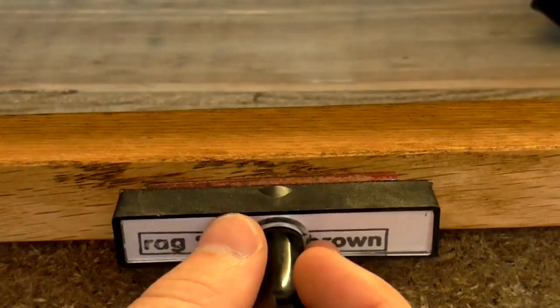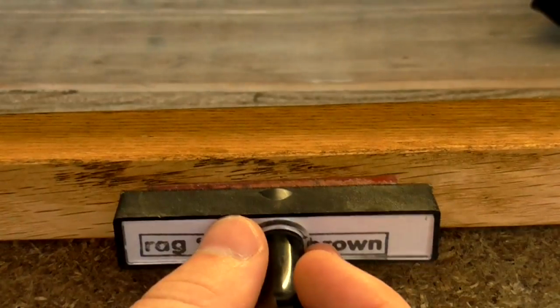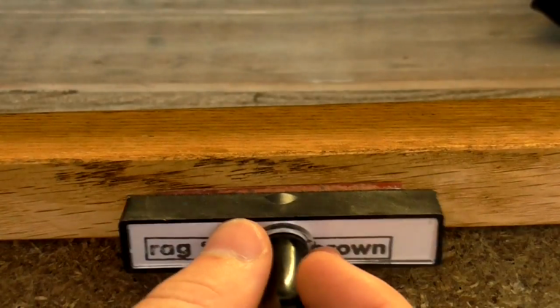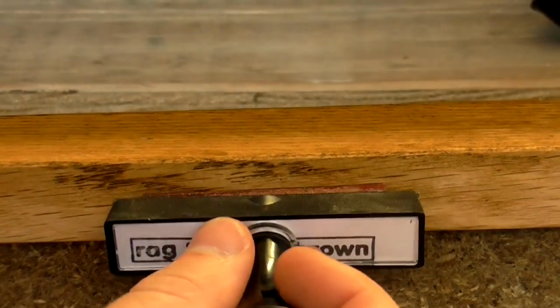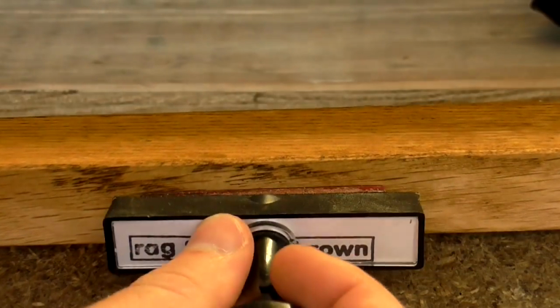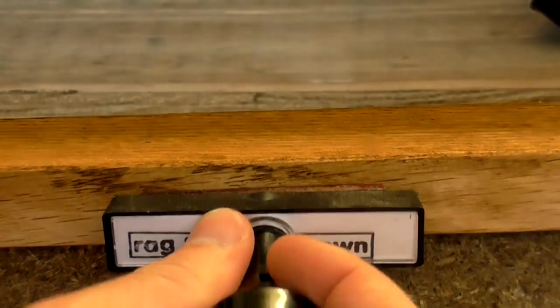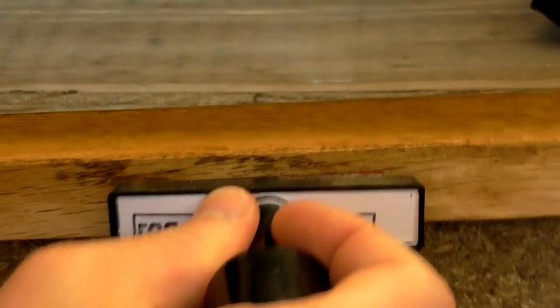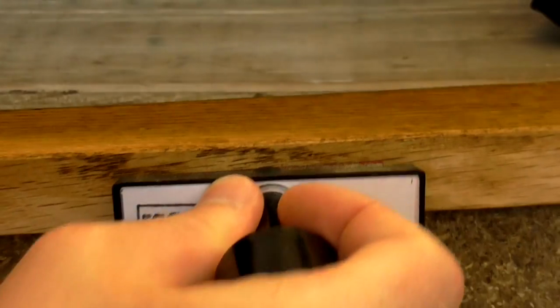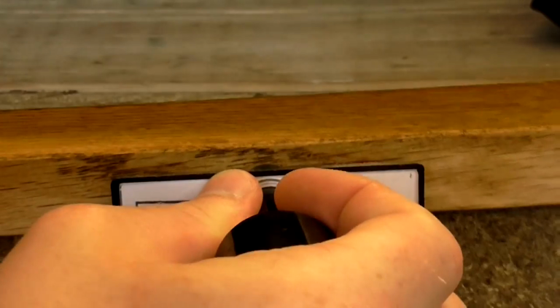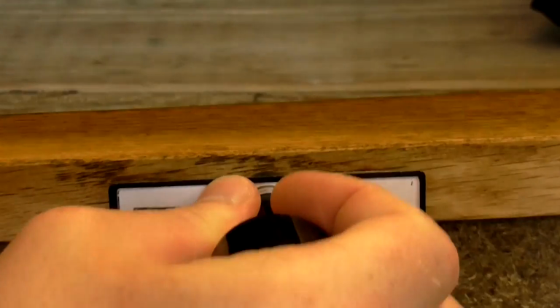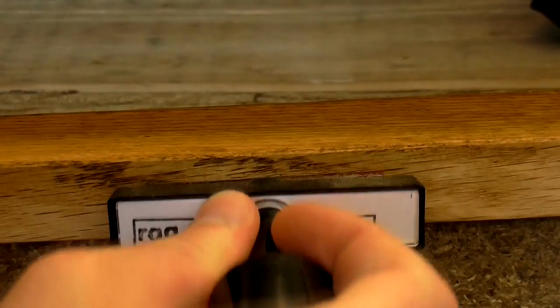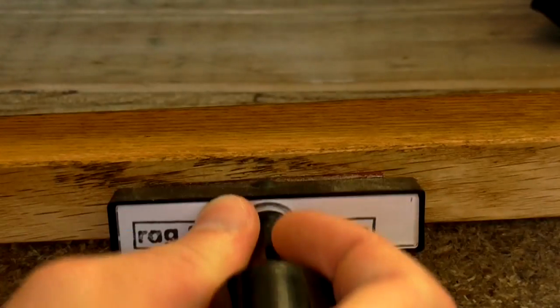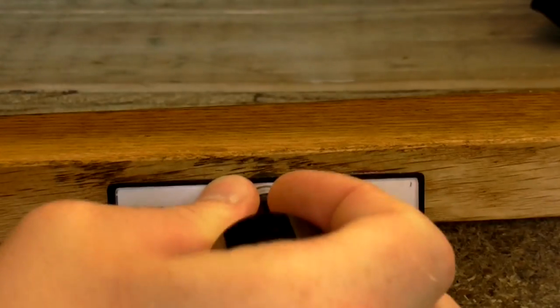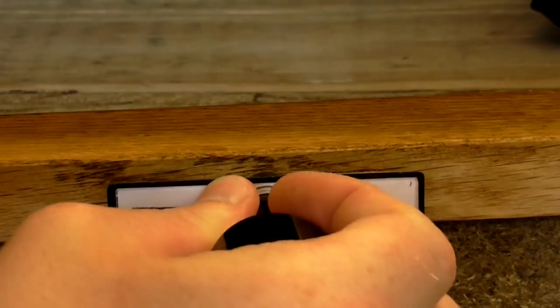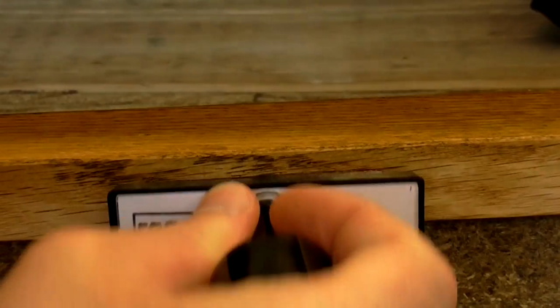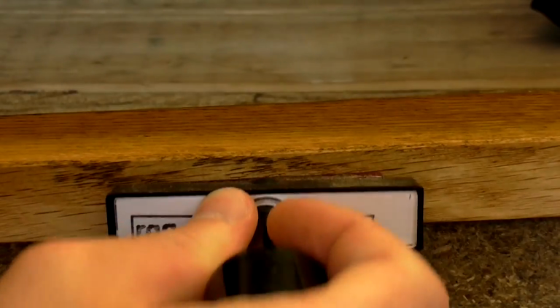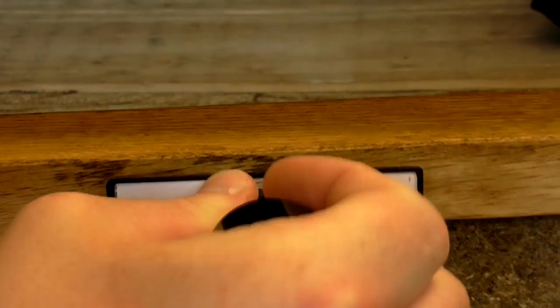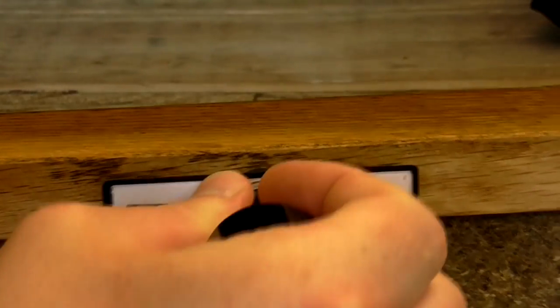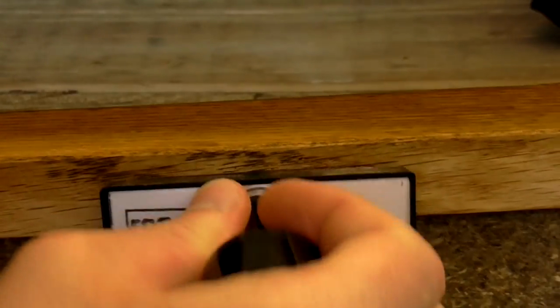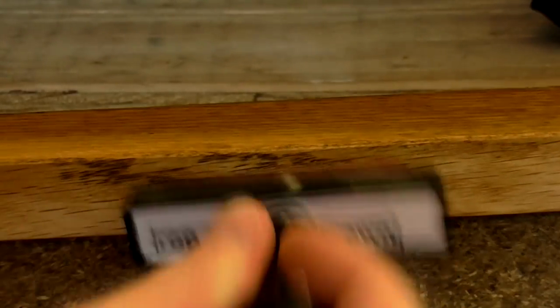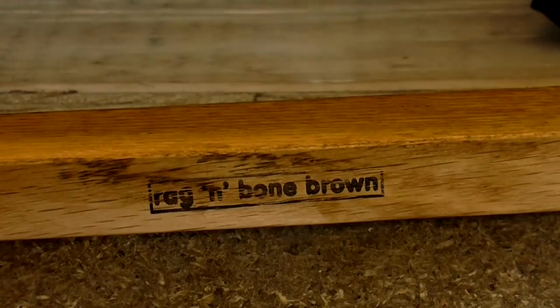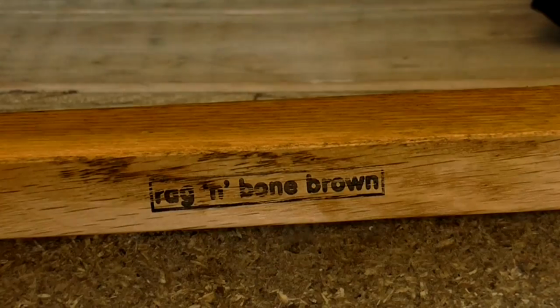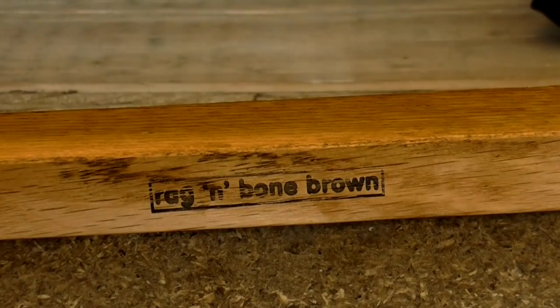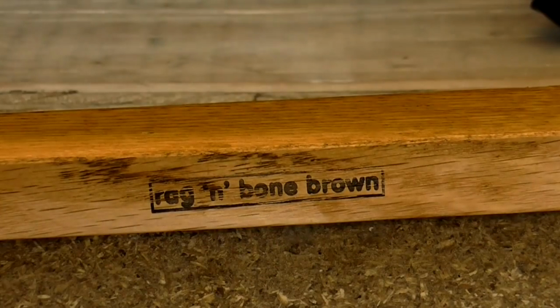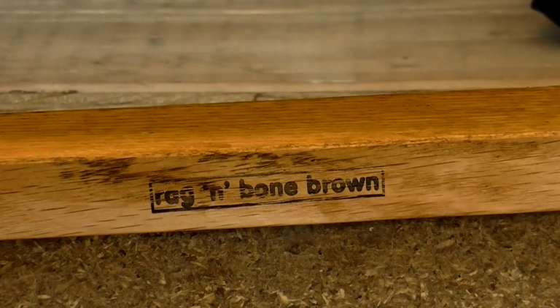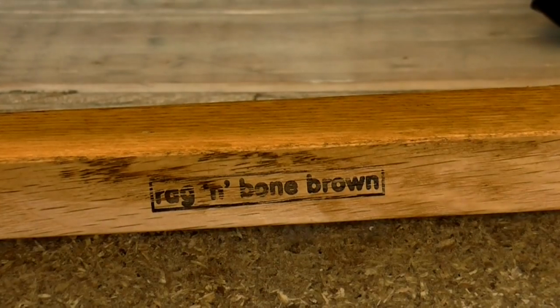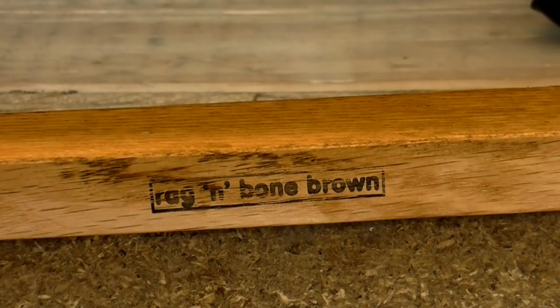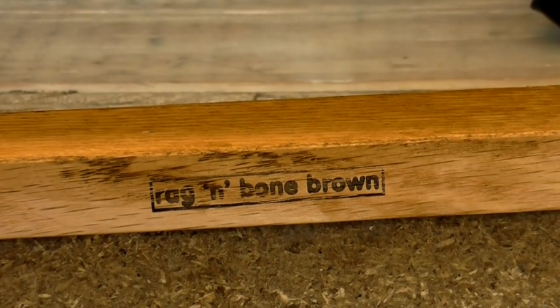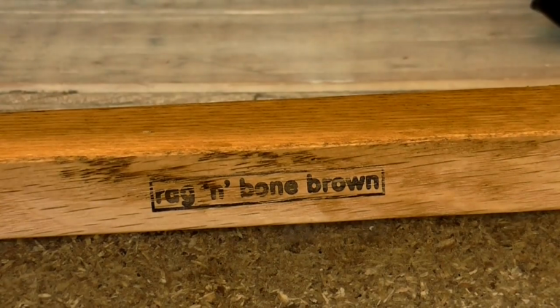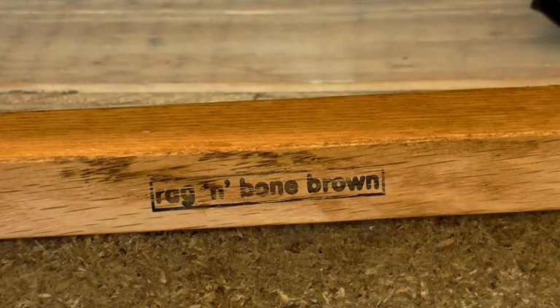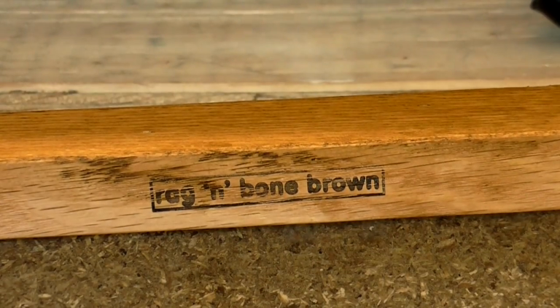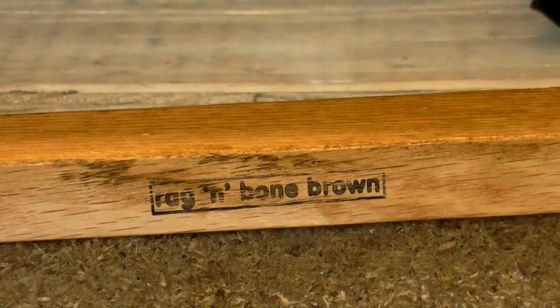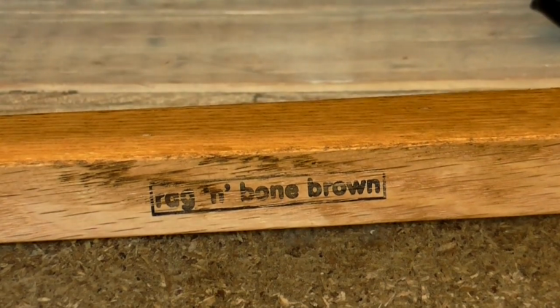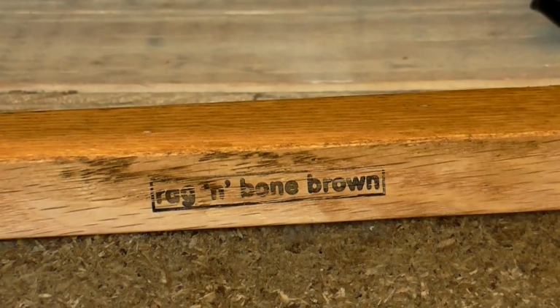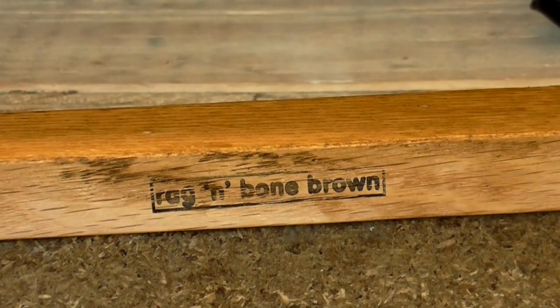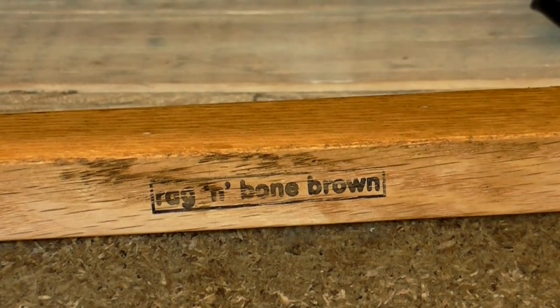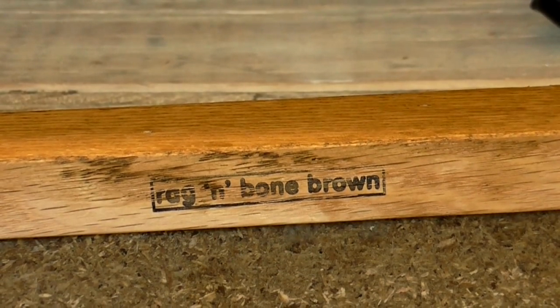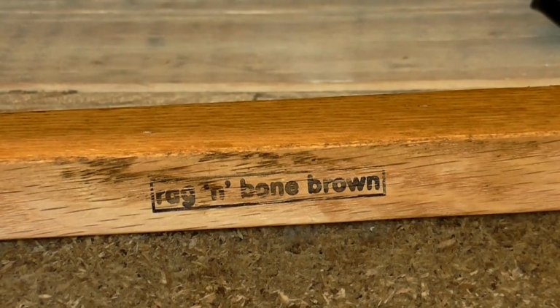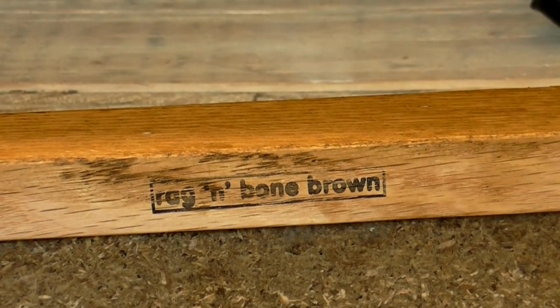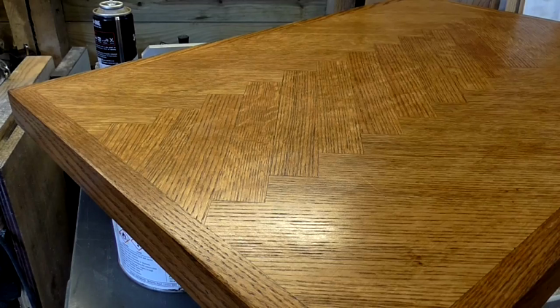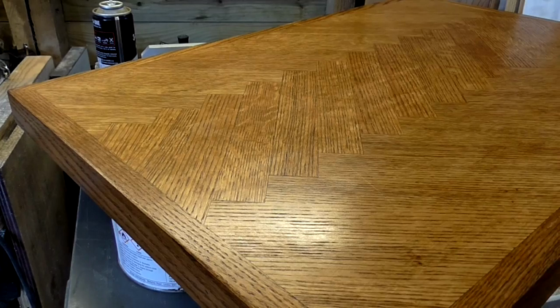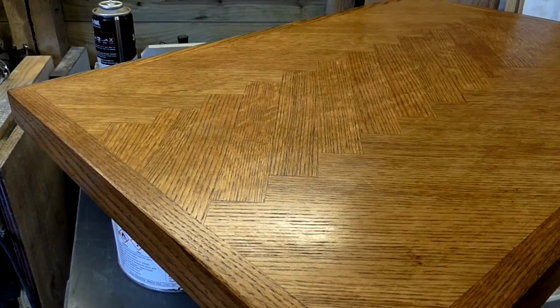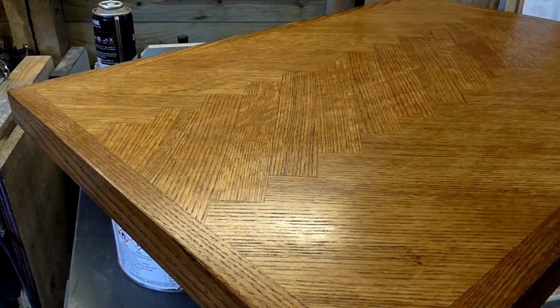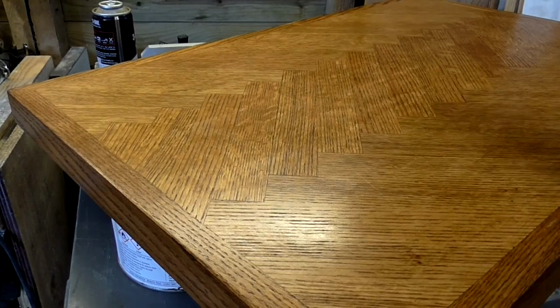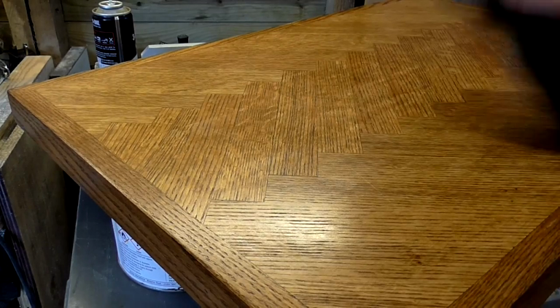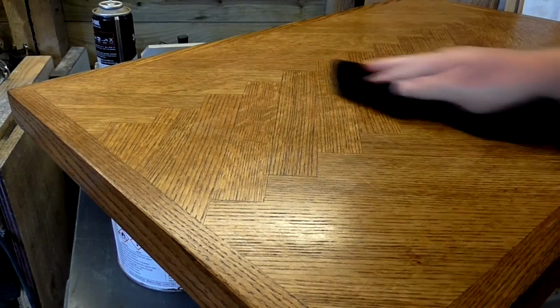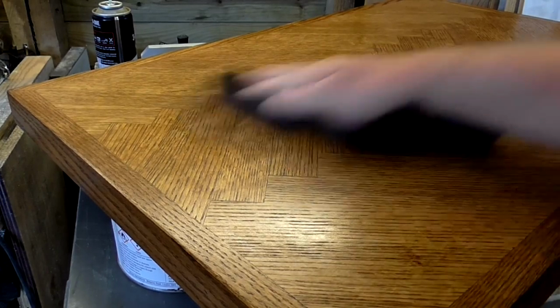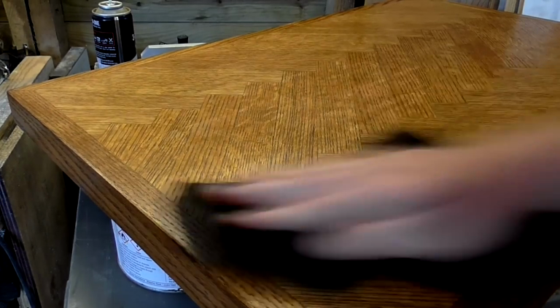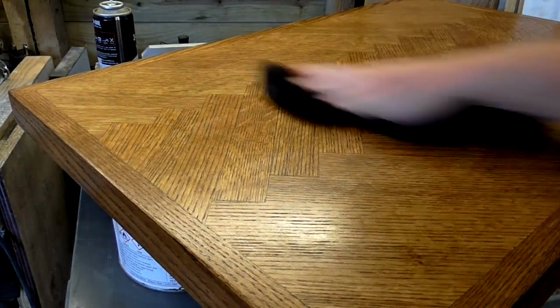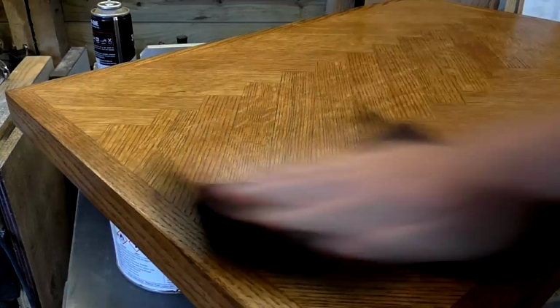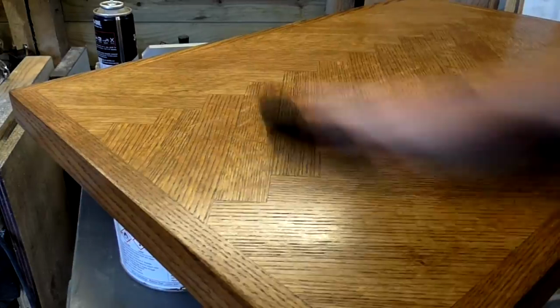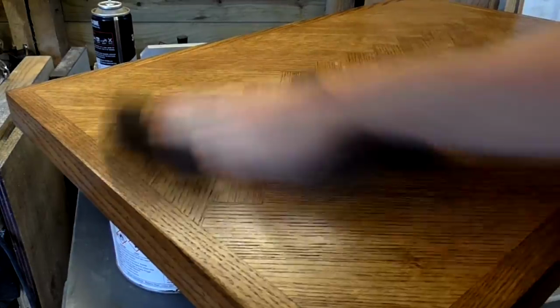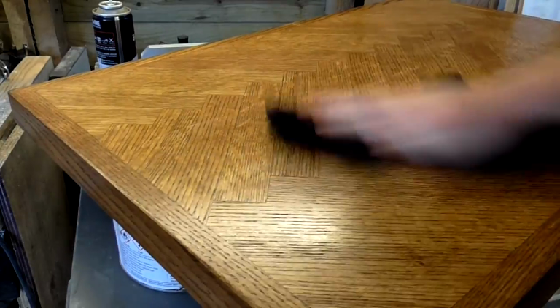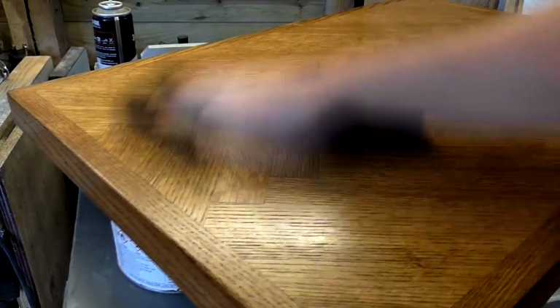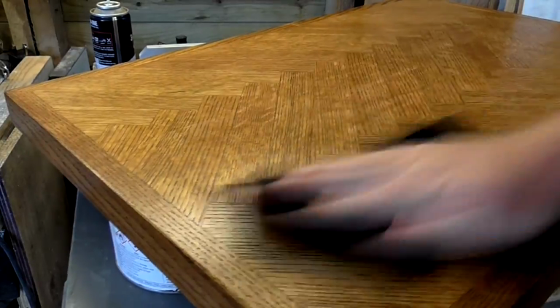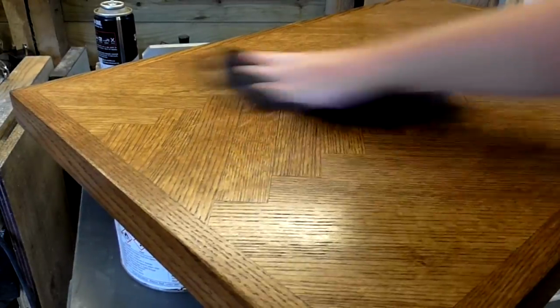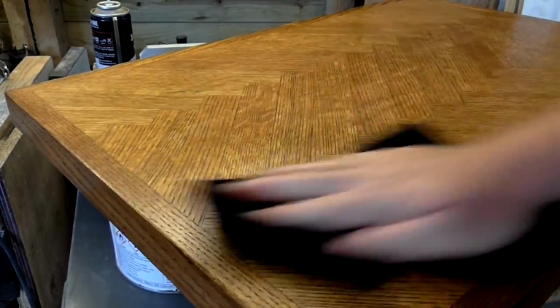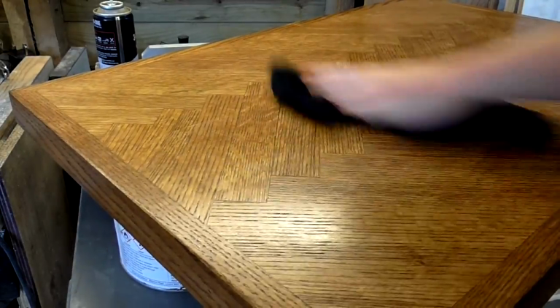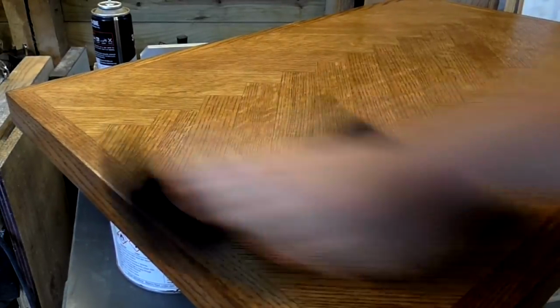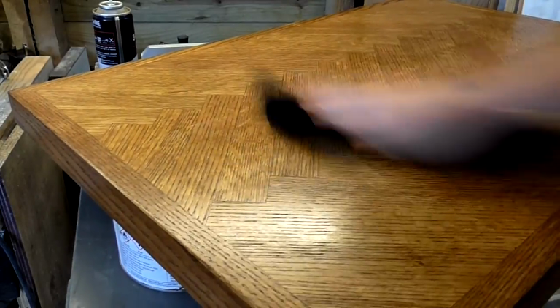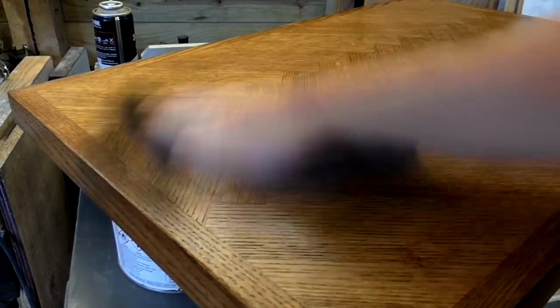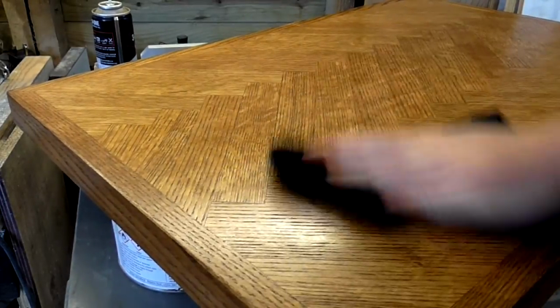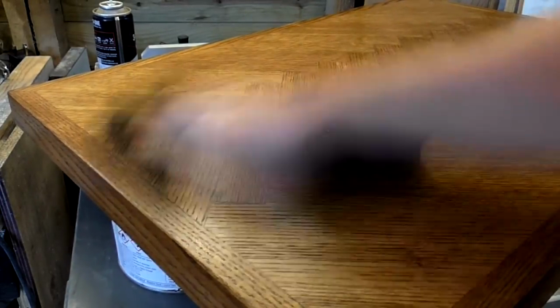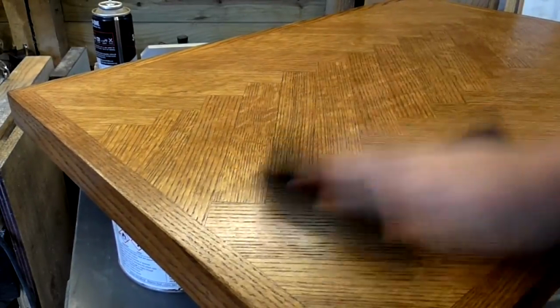At this point I stamped on my maker's mark to the bottom of the tabletop, and then I buffed the wax finish.